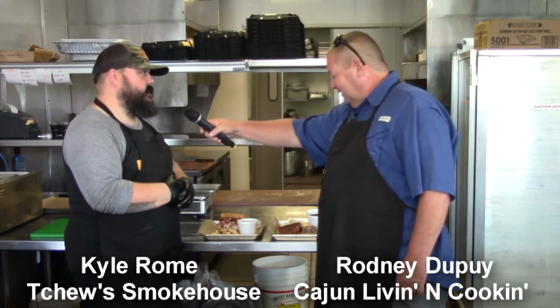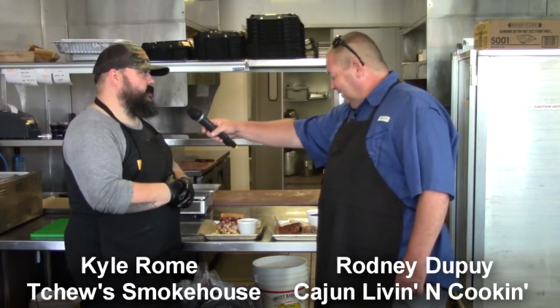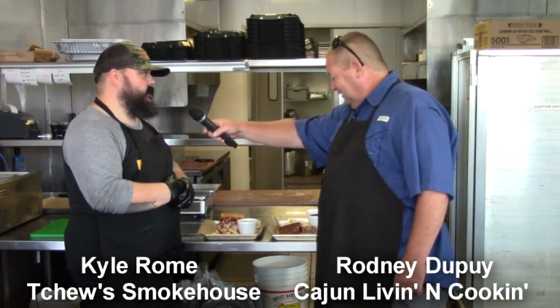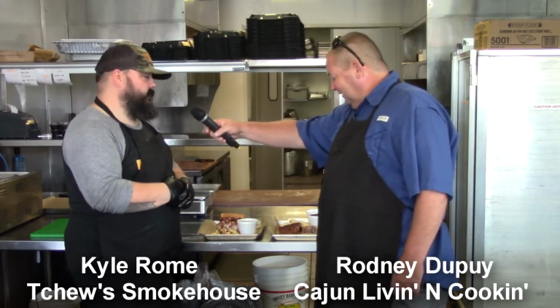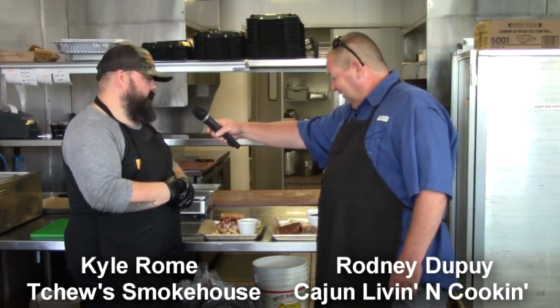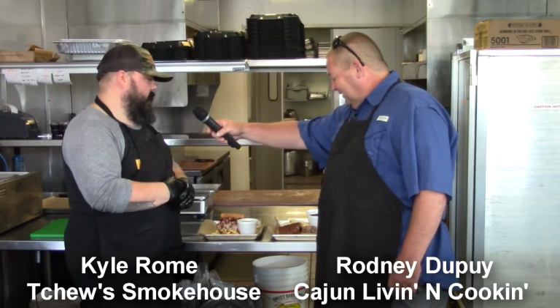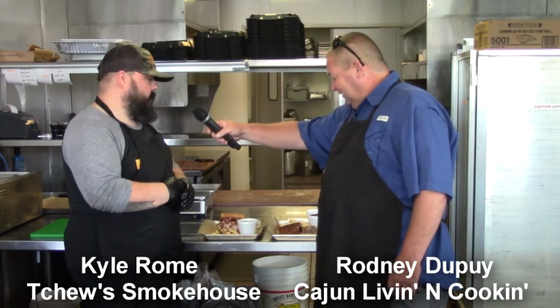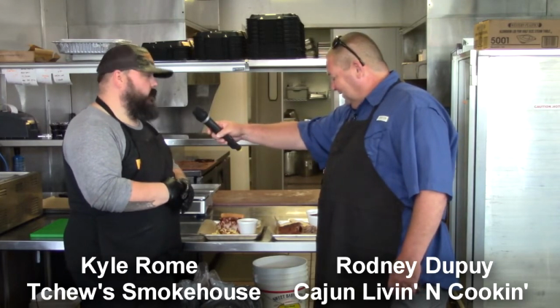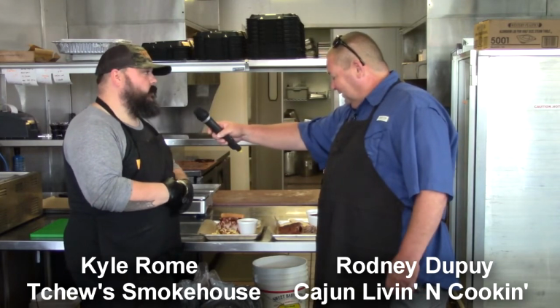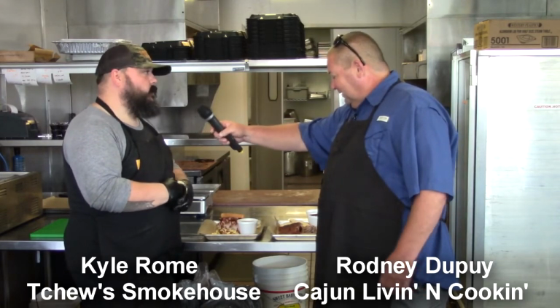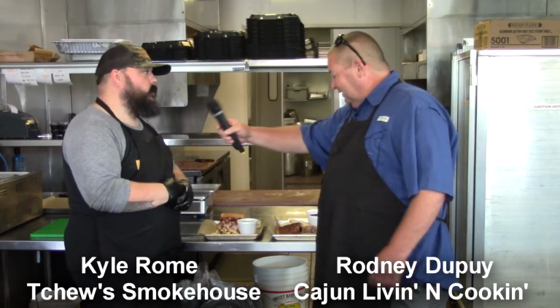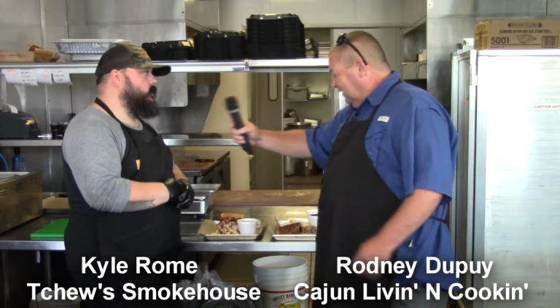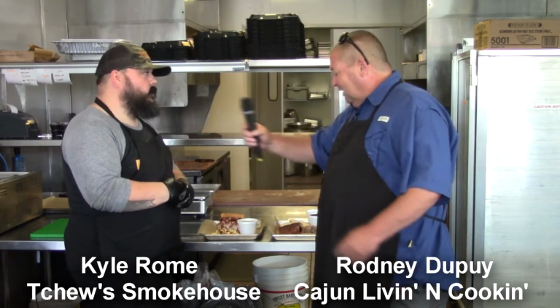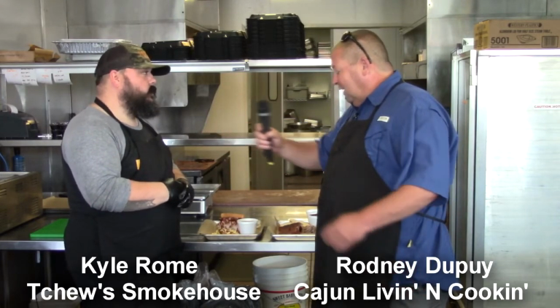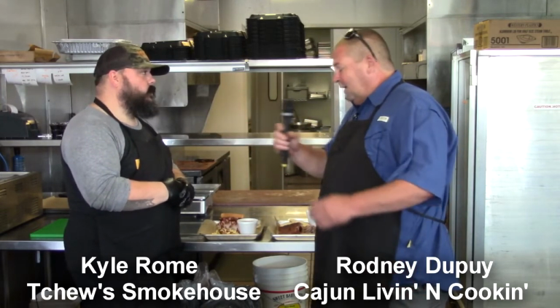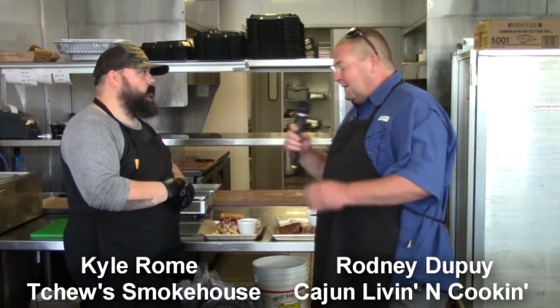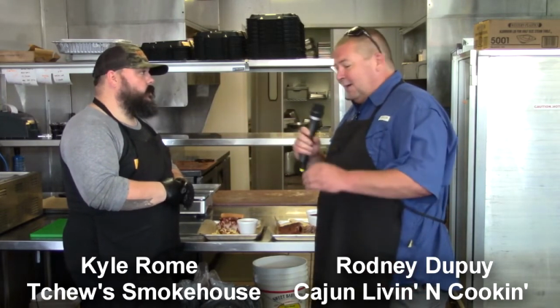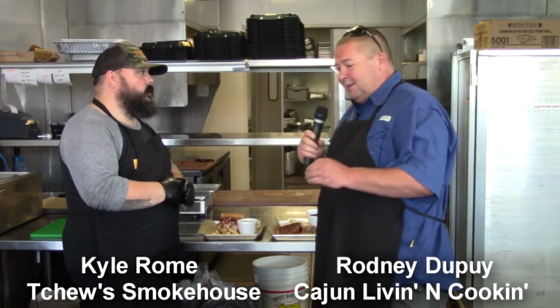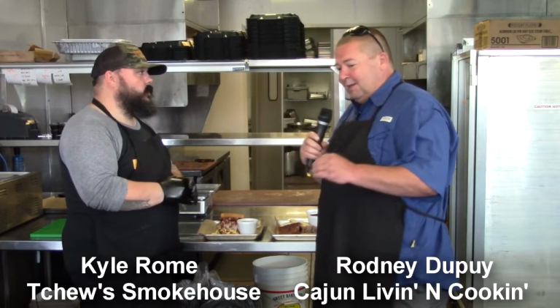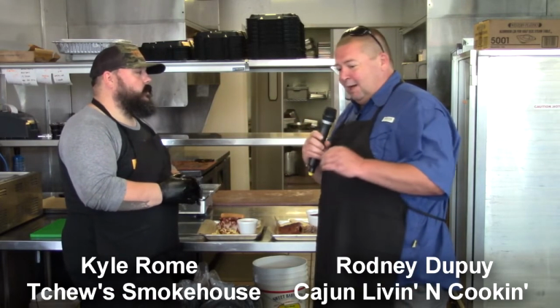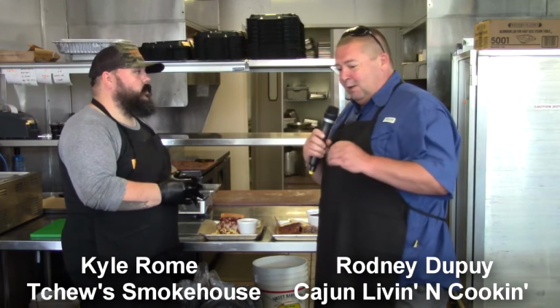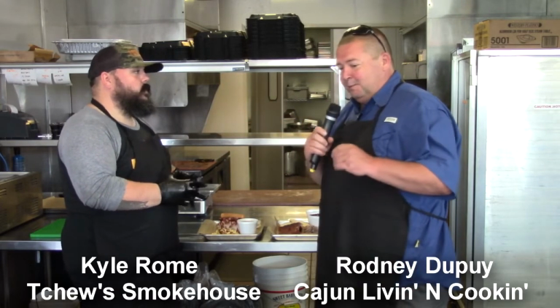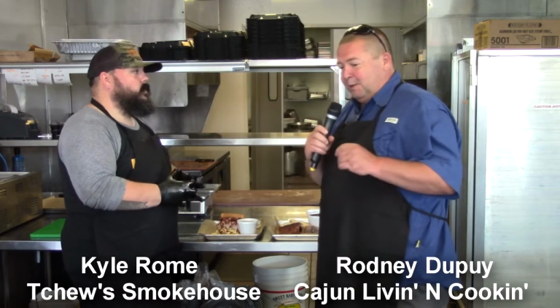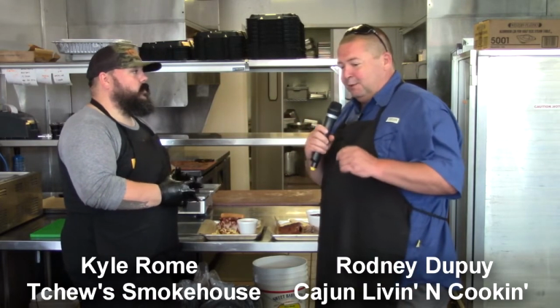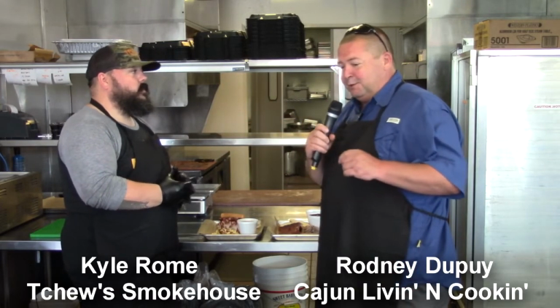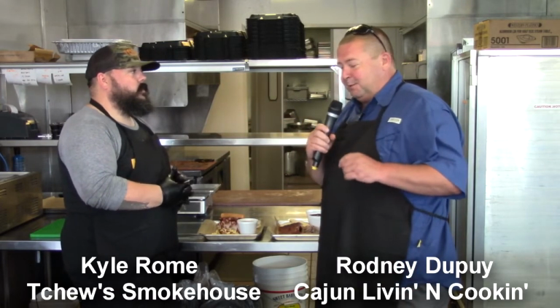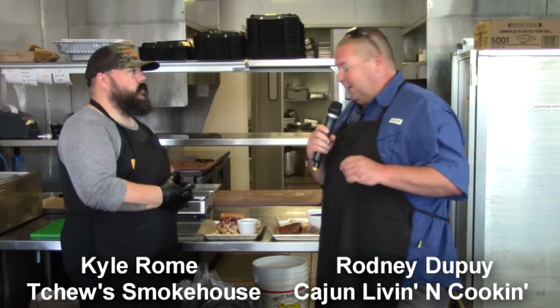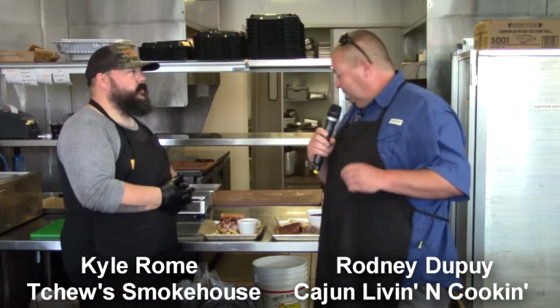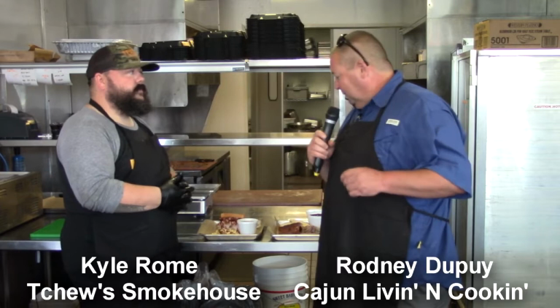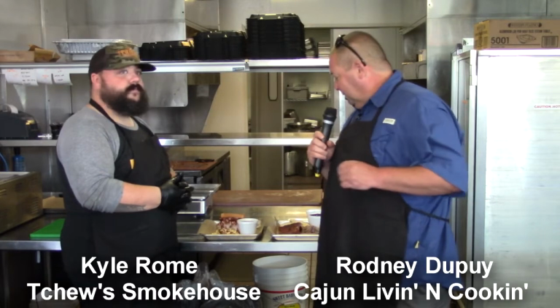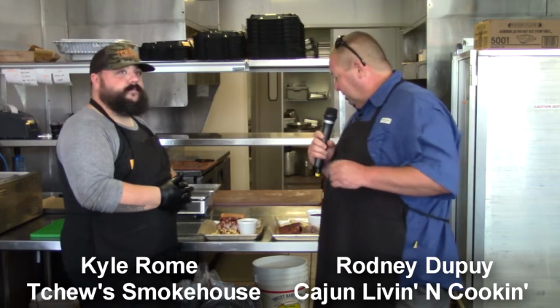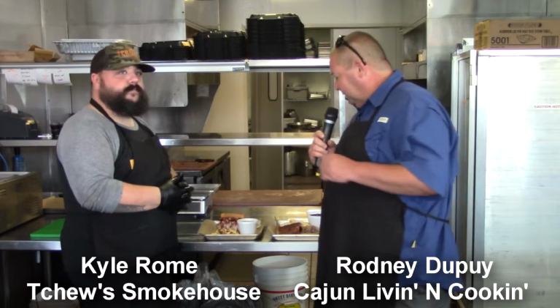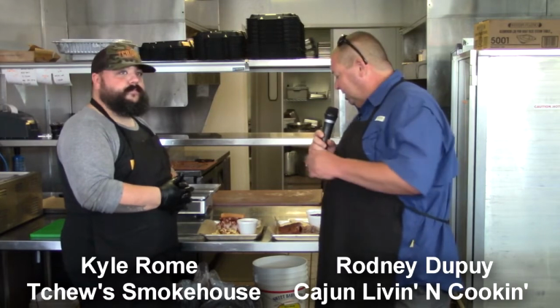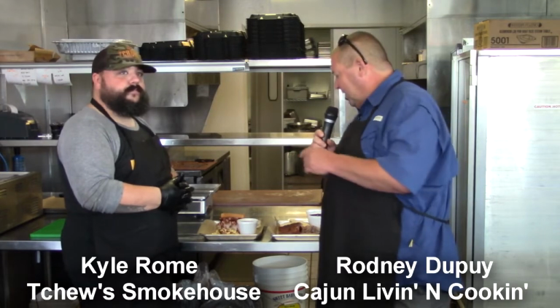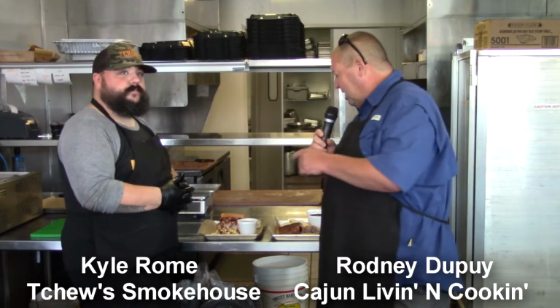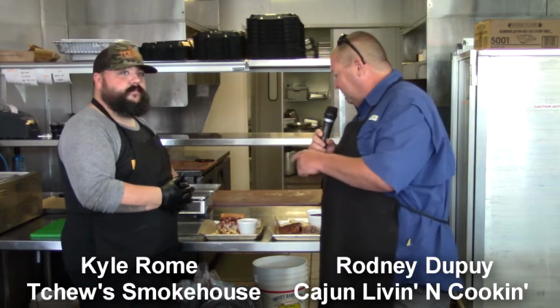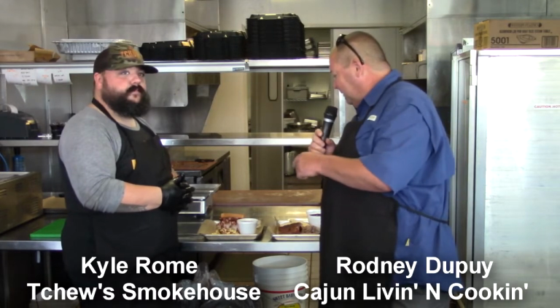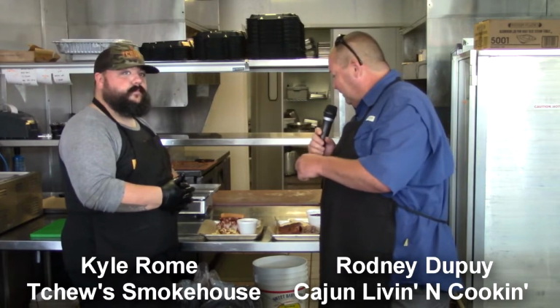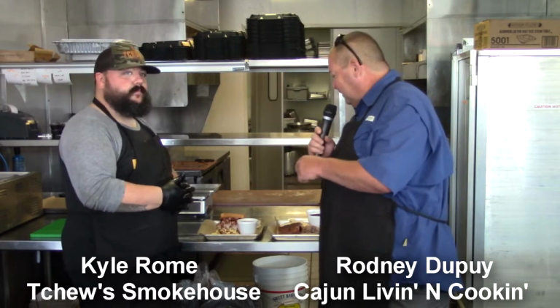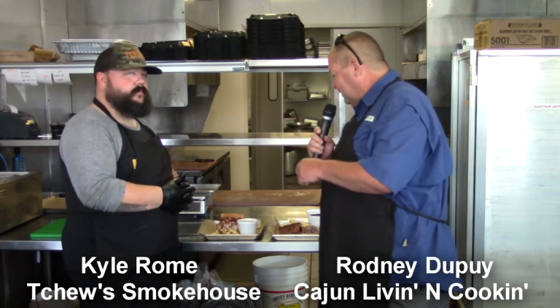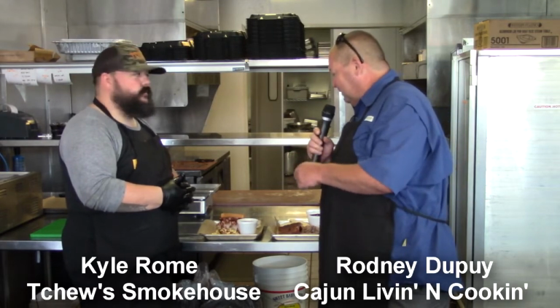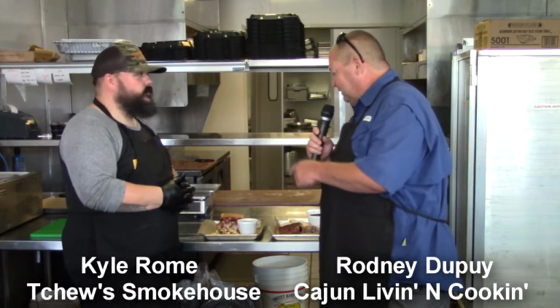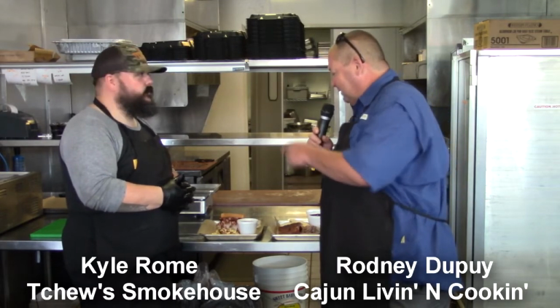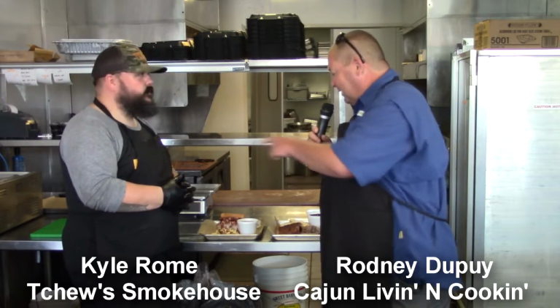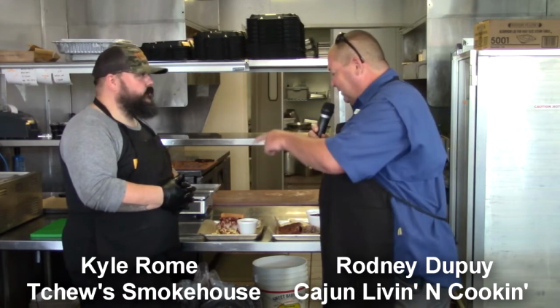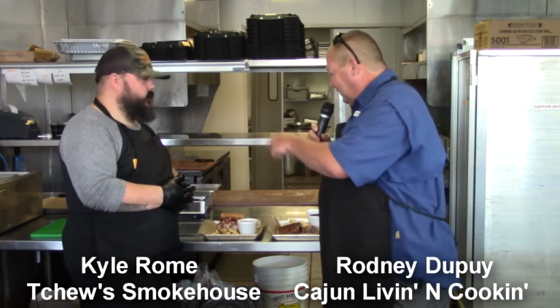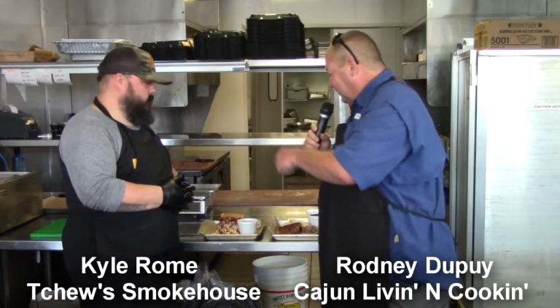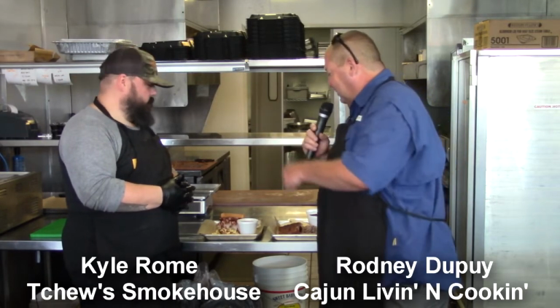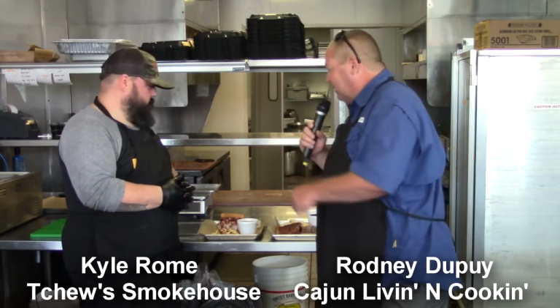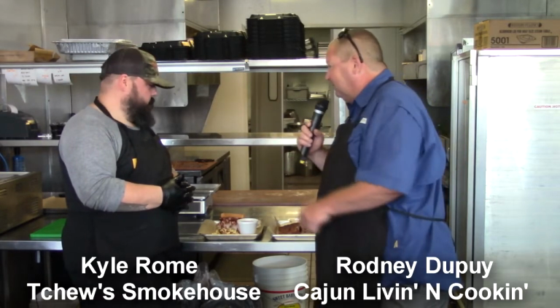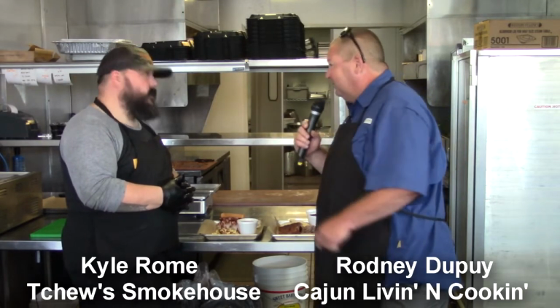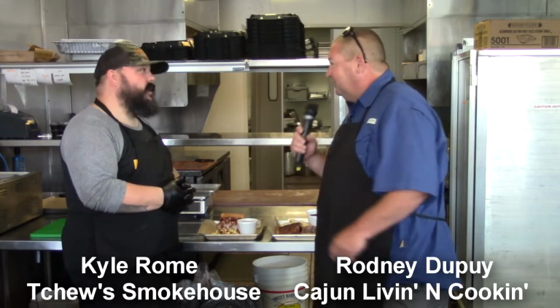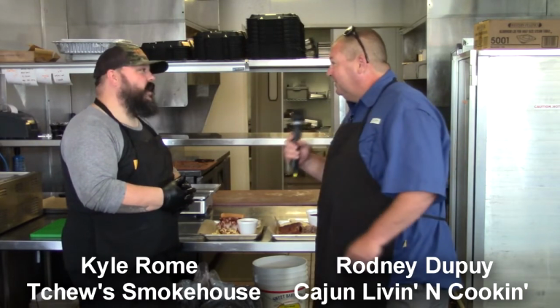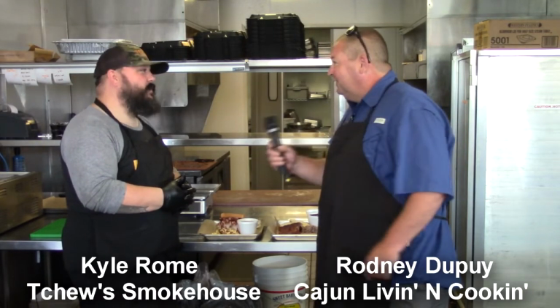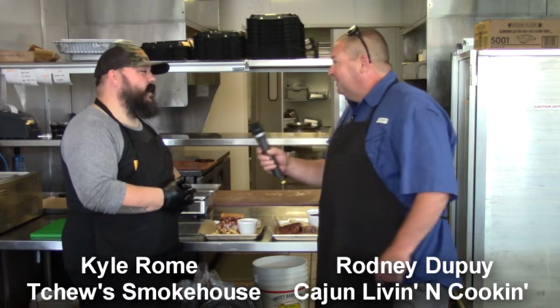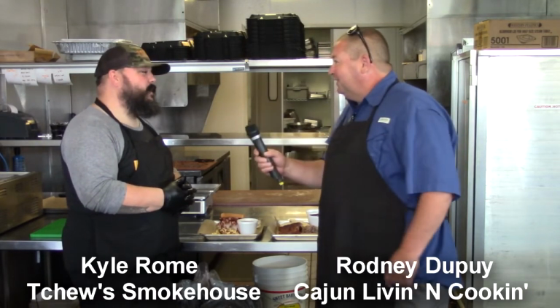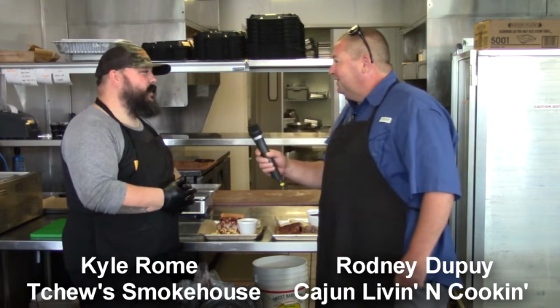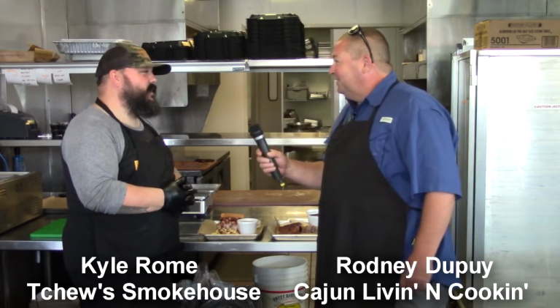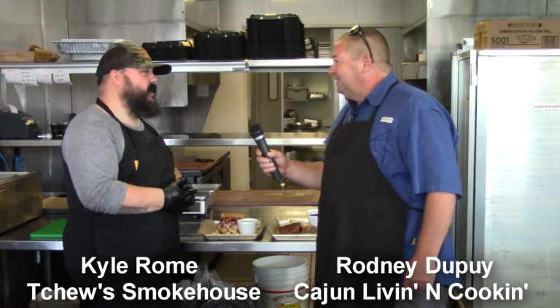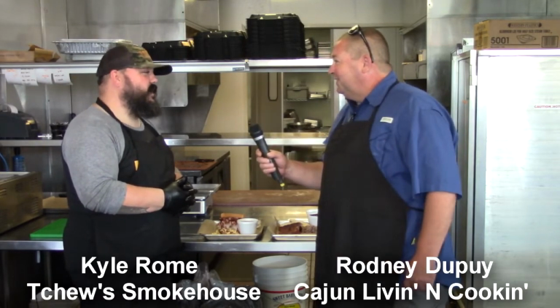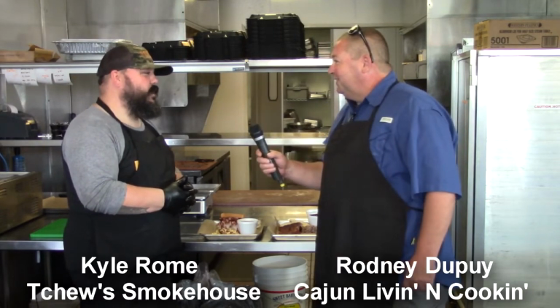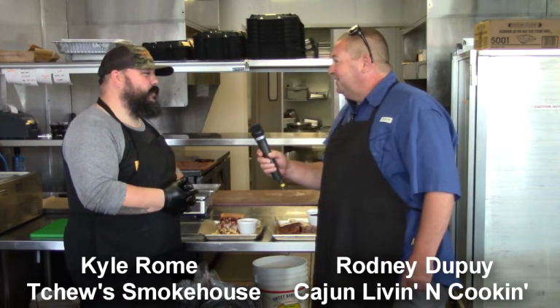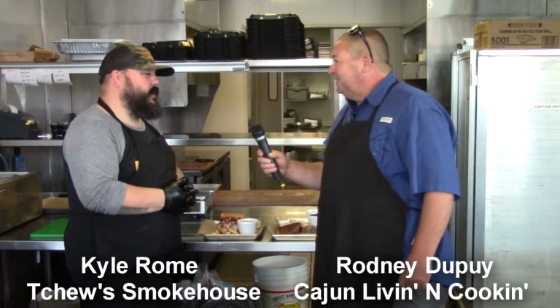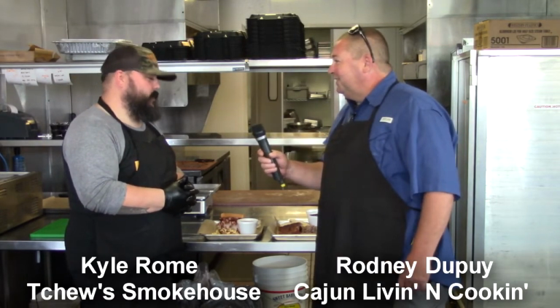That's phenomenal. All right, I hope Logan's ready — we're fixing to dive into this. Thanks again, Kyle. Not a problem, buddy. Thank you all for coming.